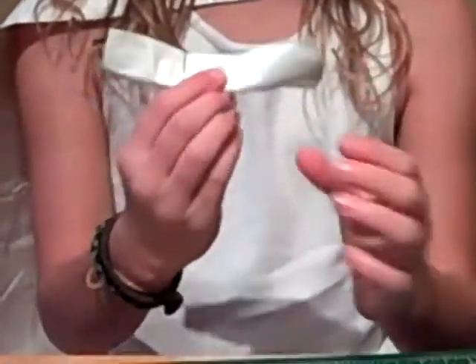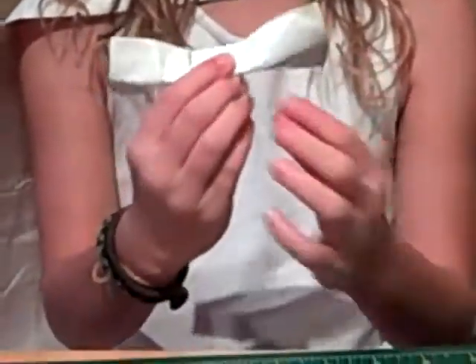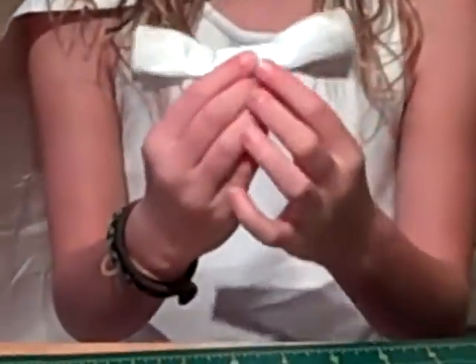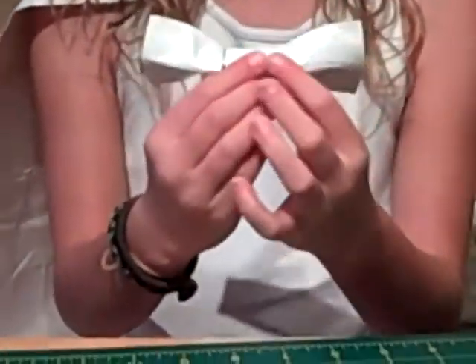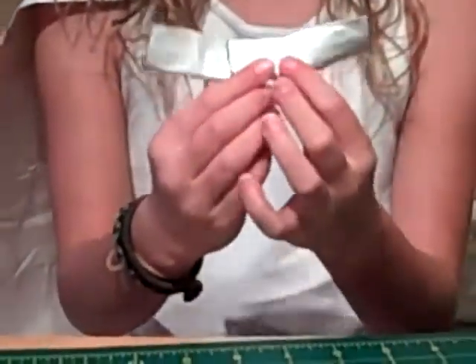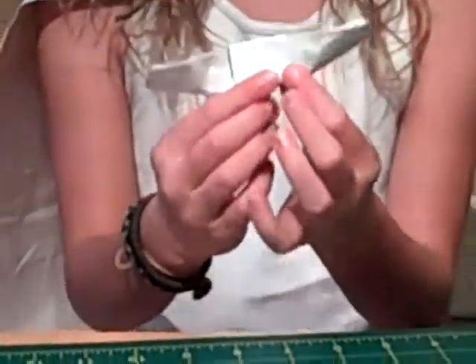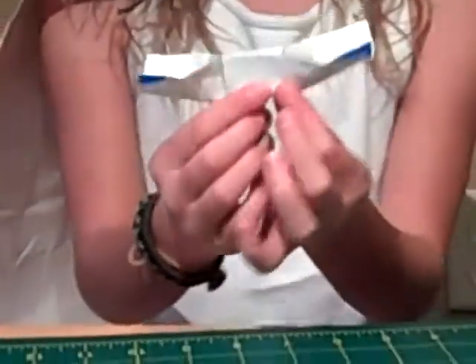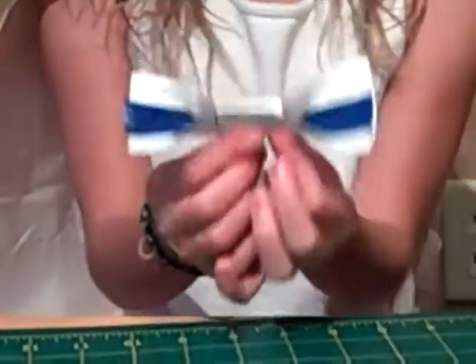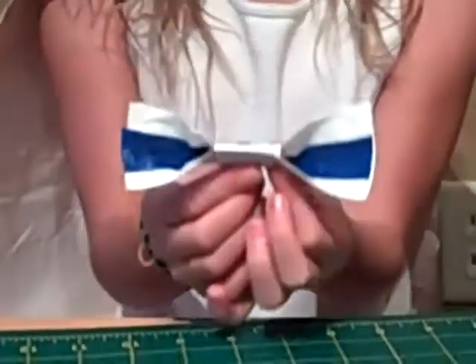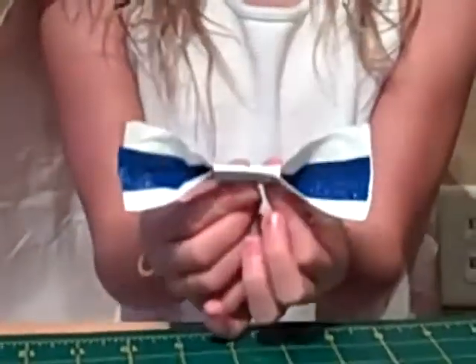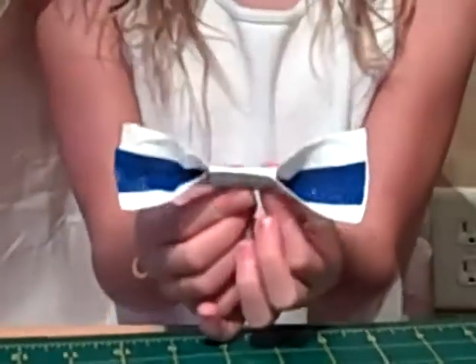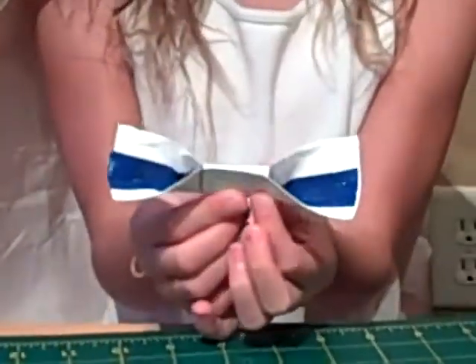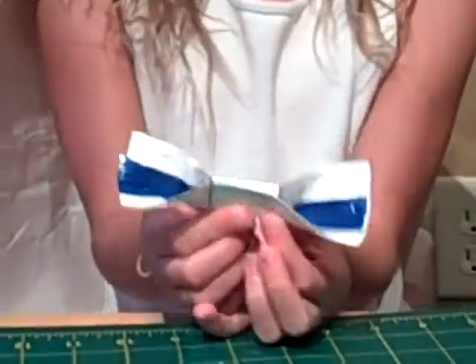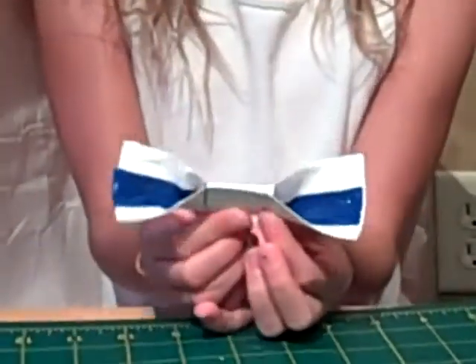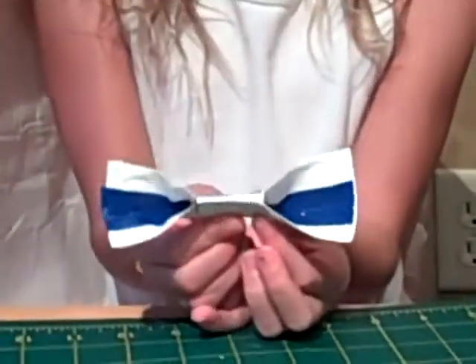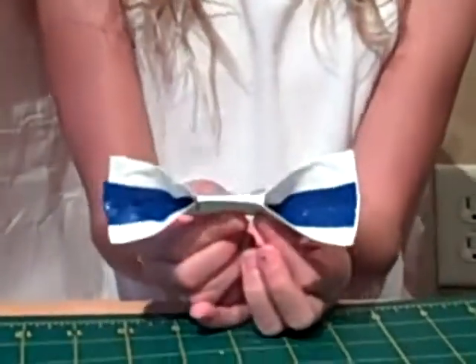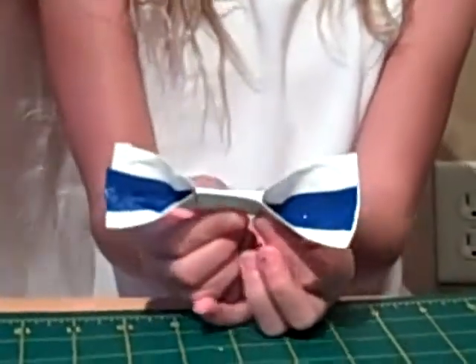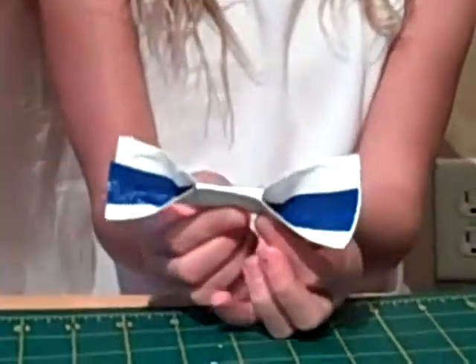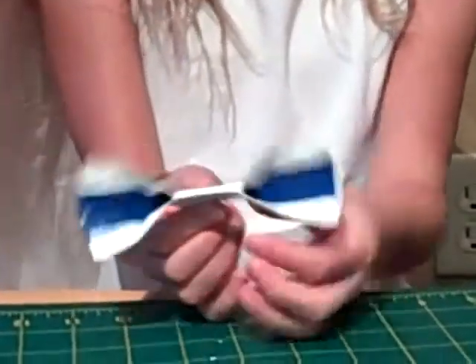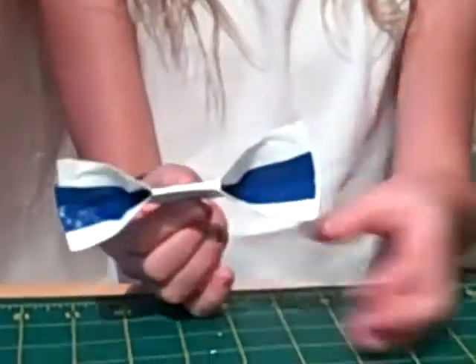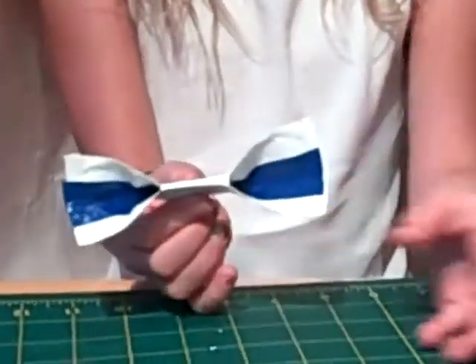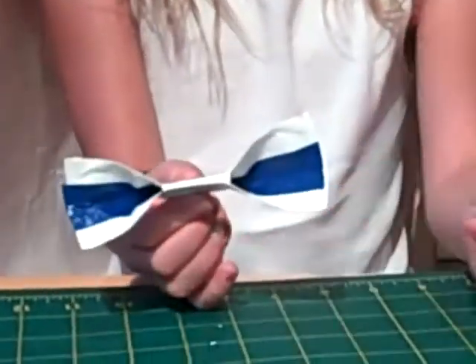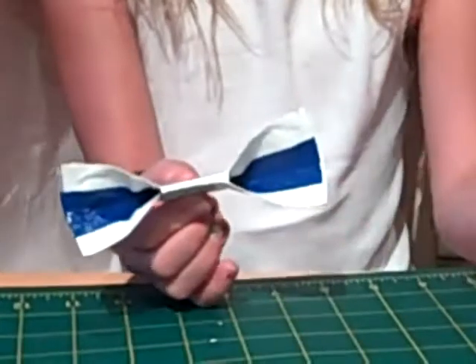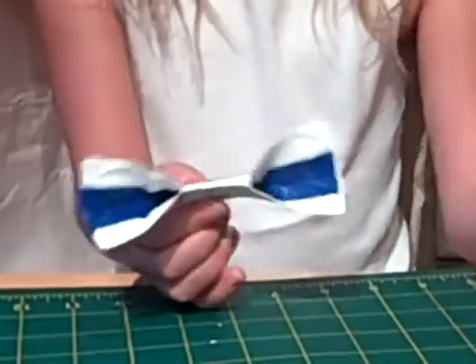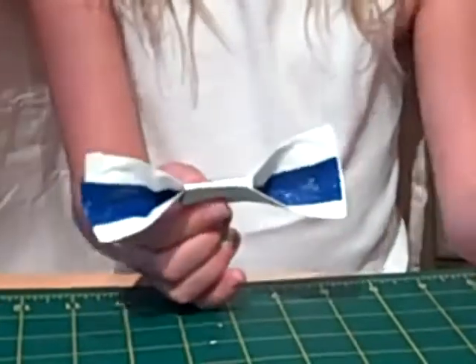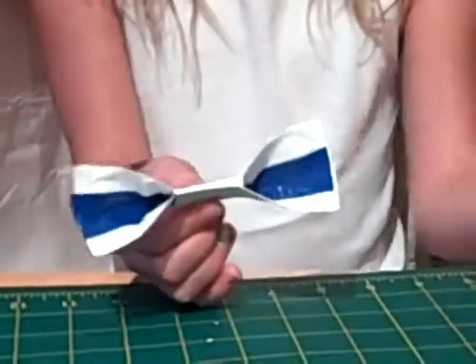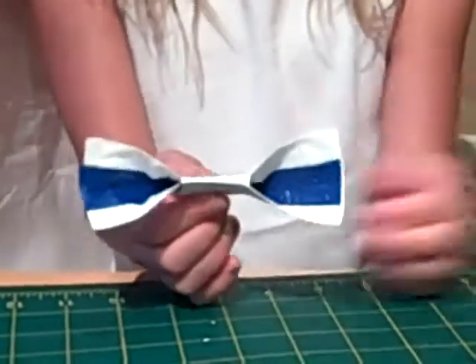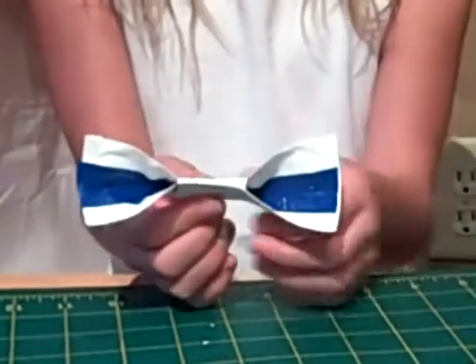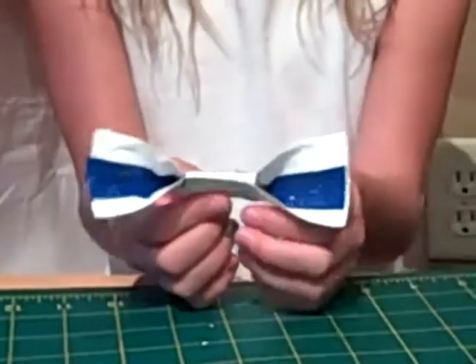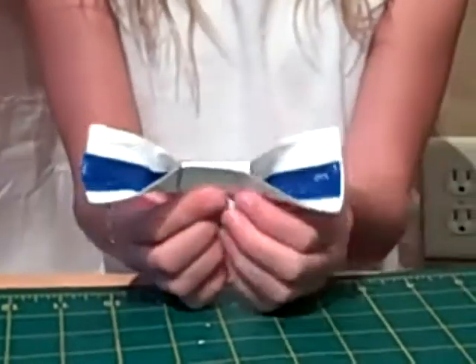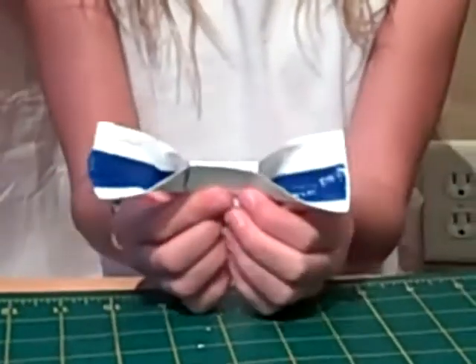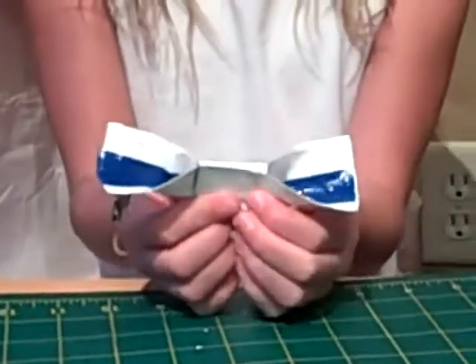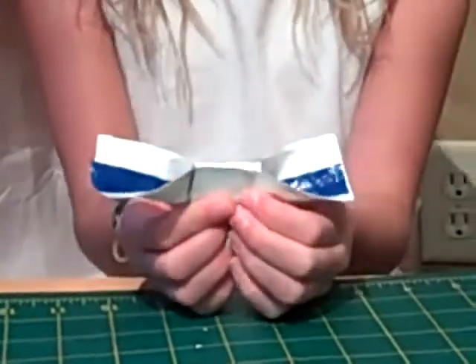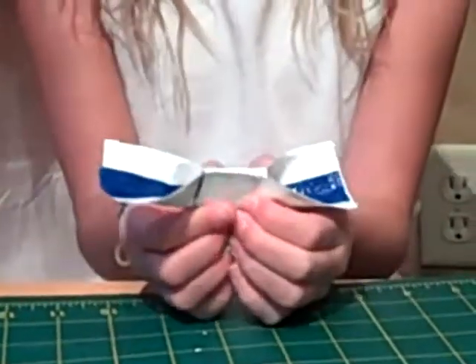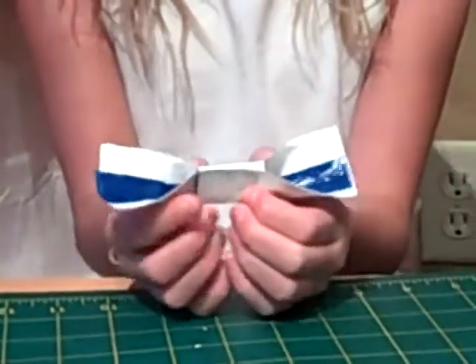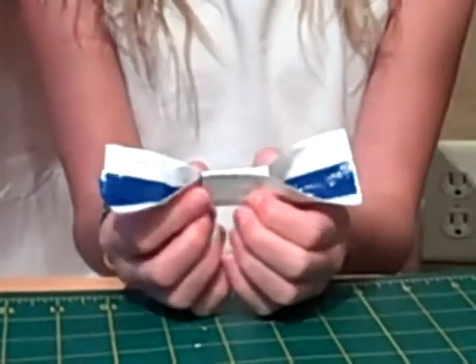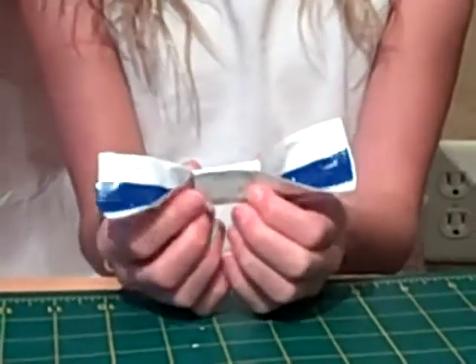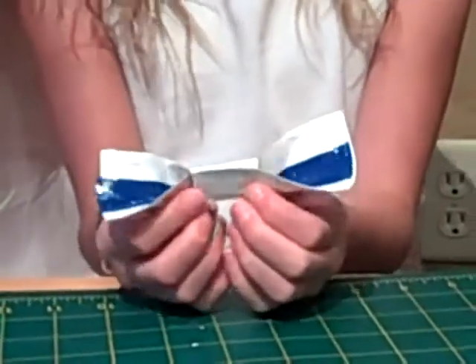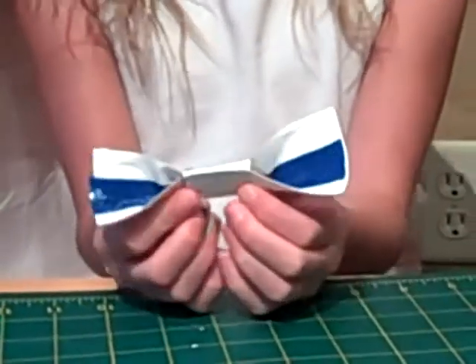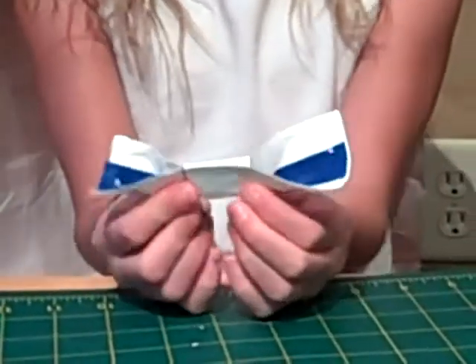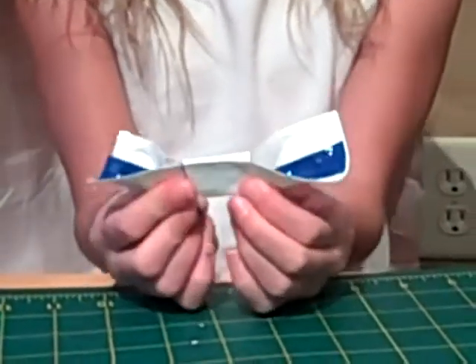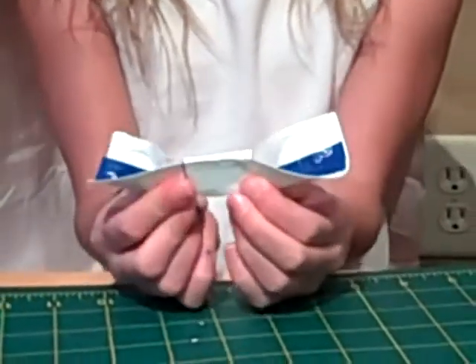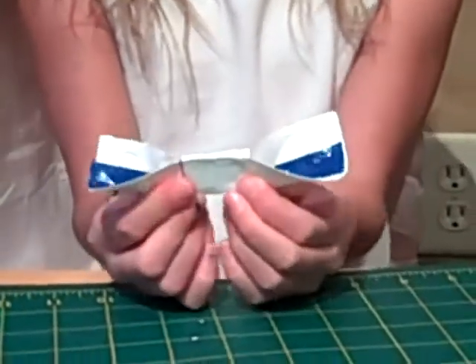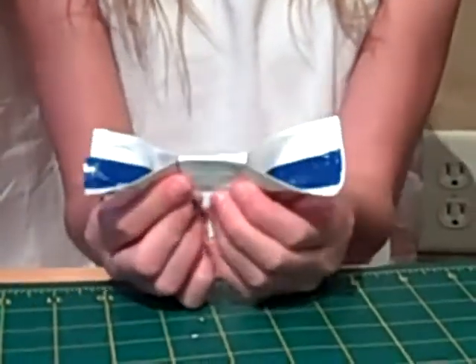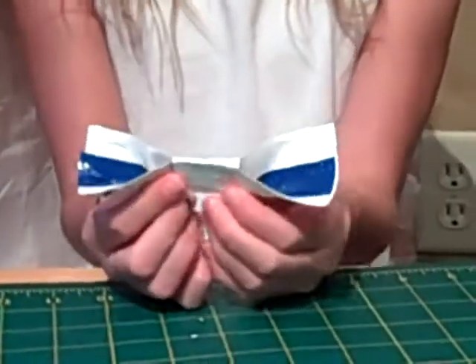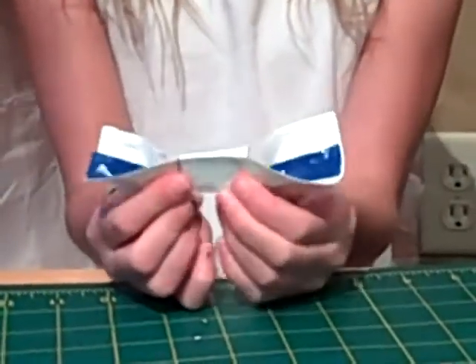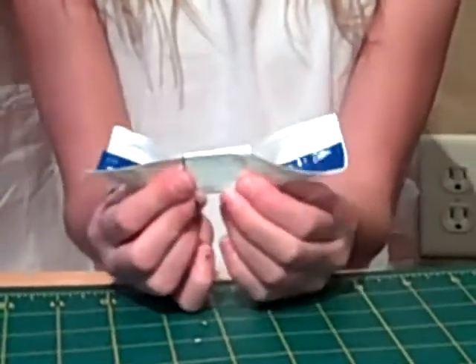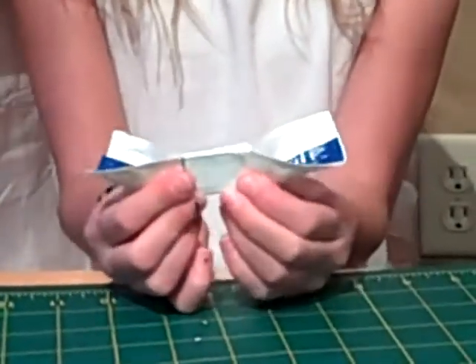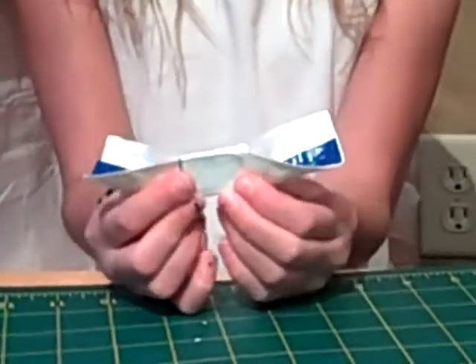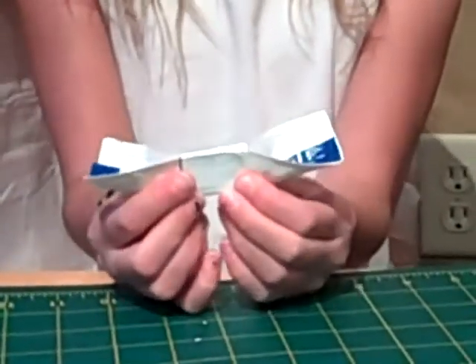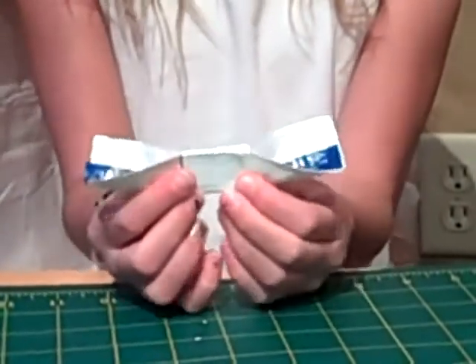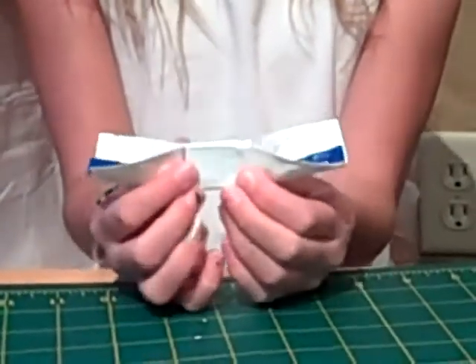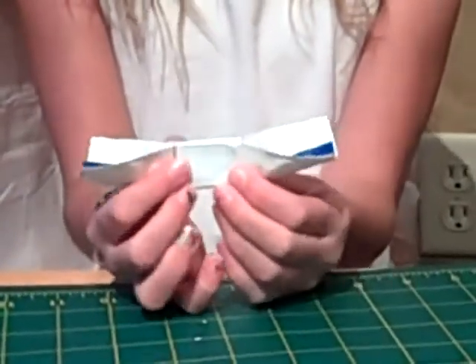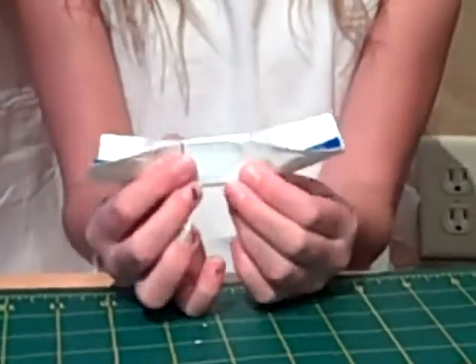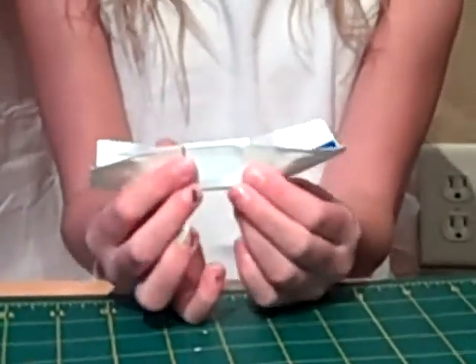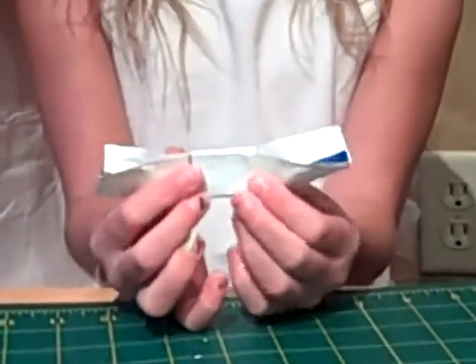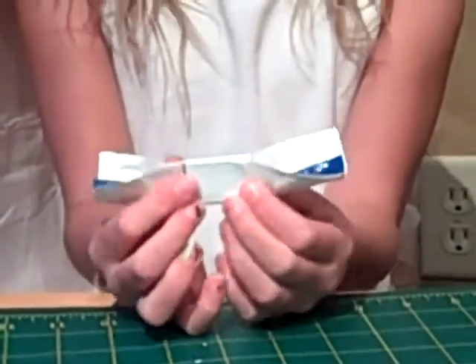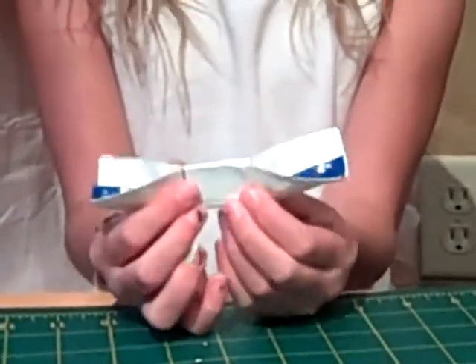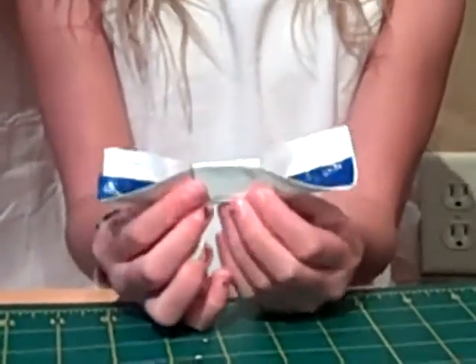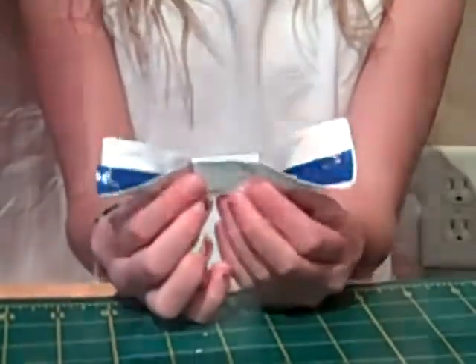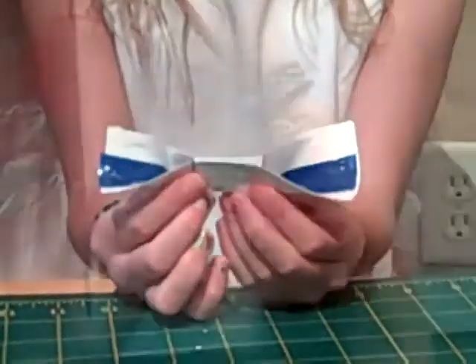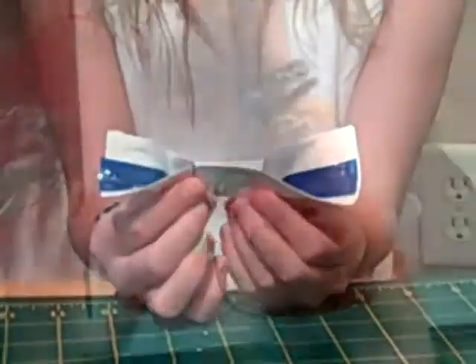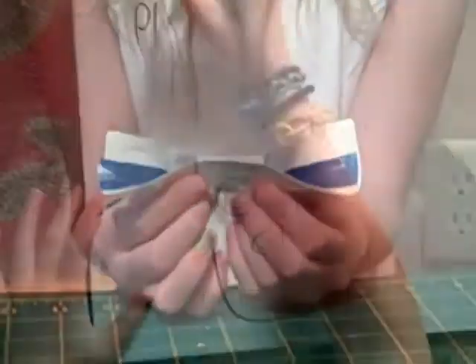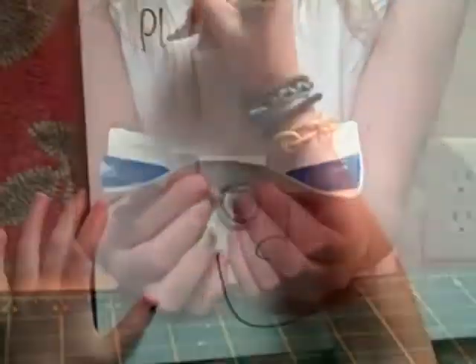And now you have this. That's how to make a duct tape hair bow, and see you next time.